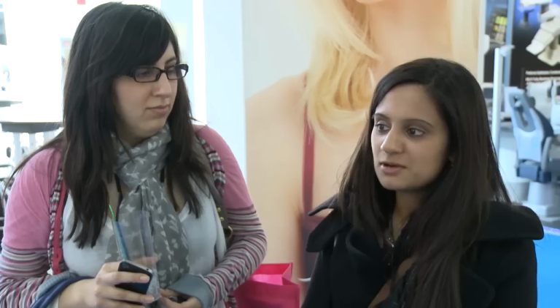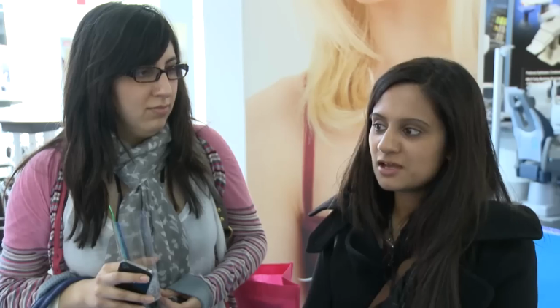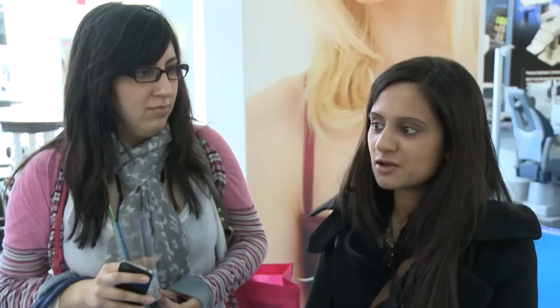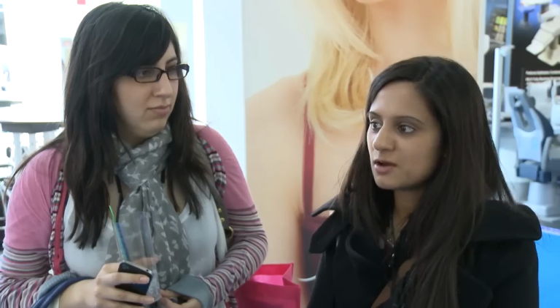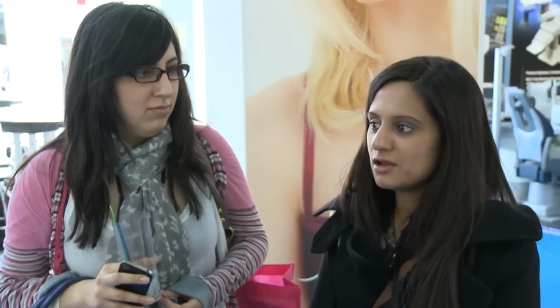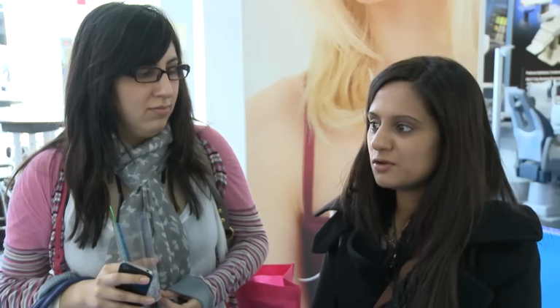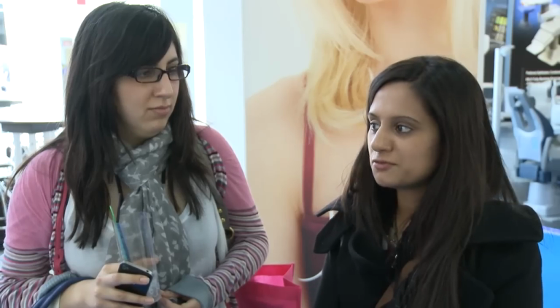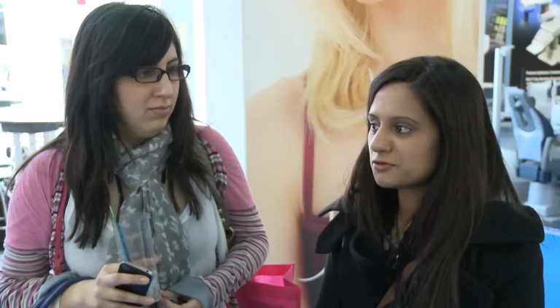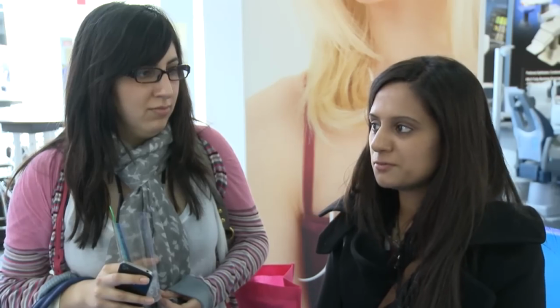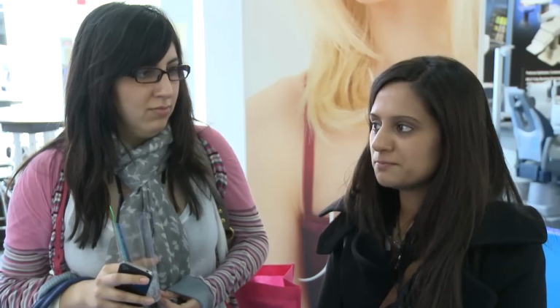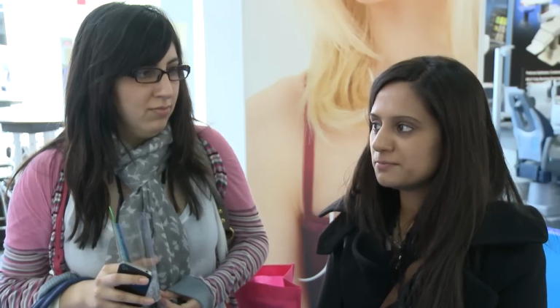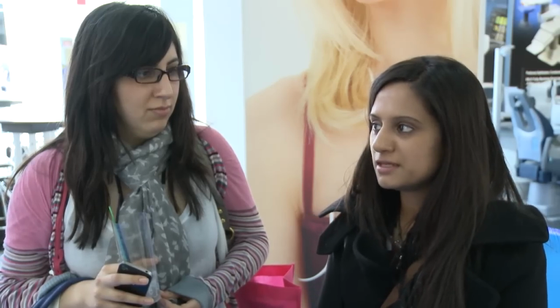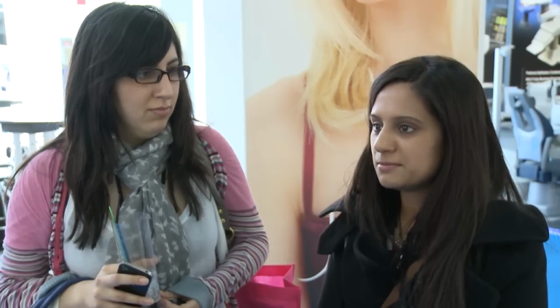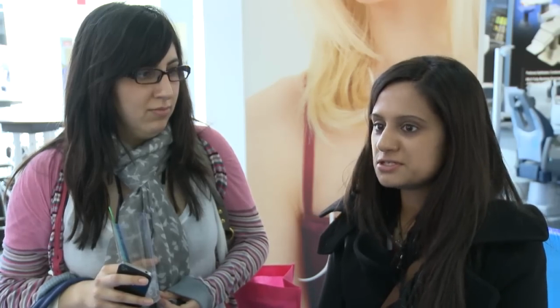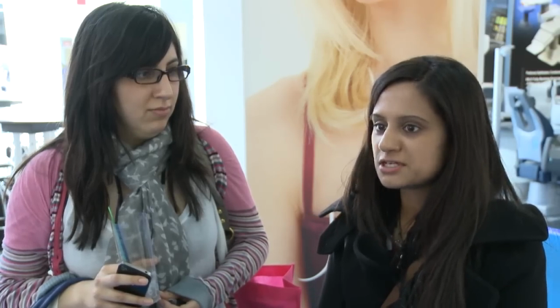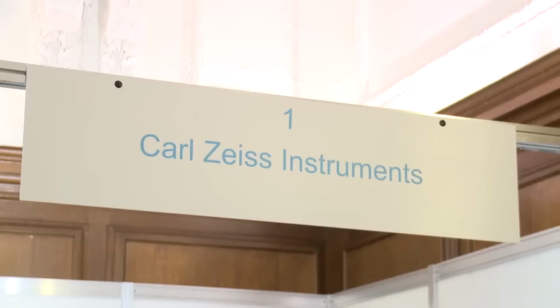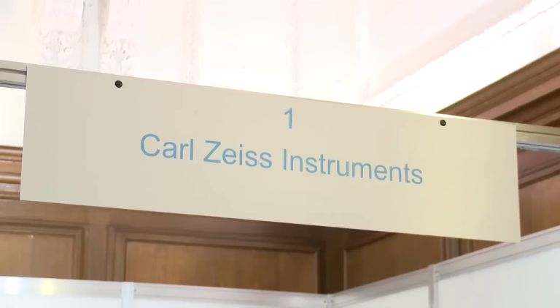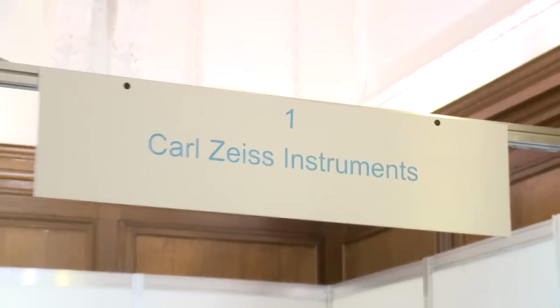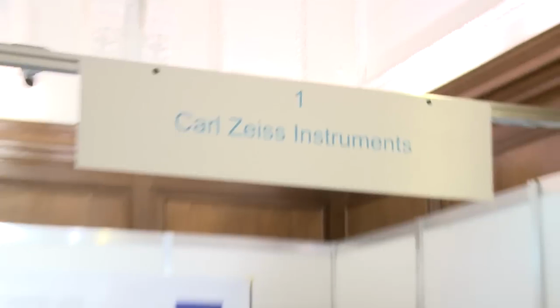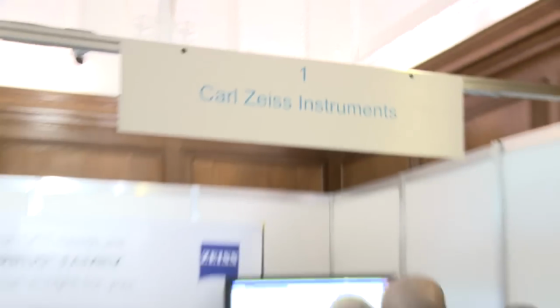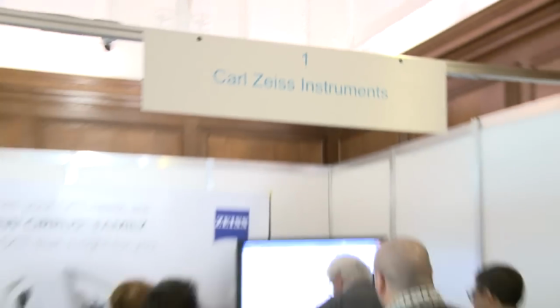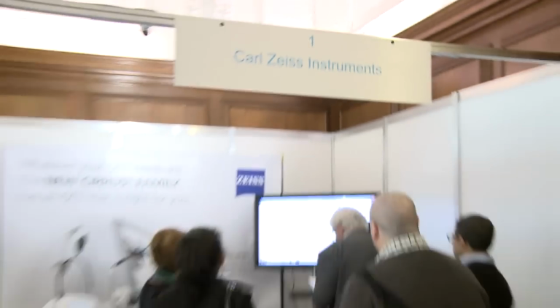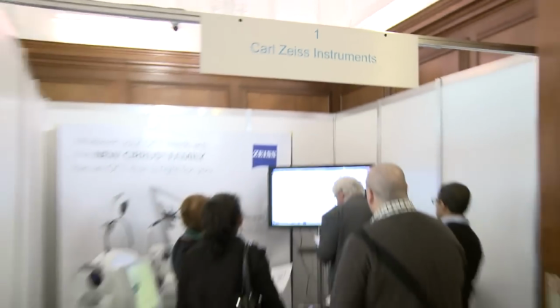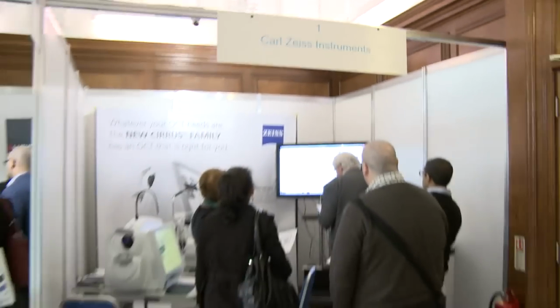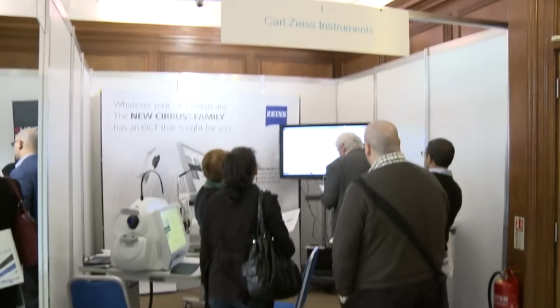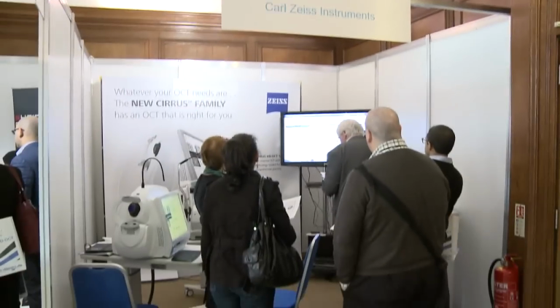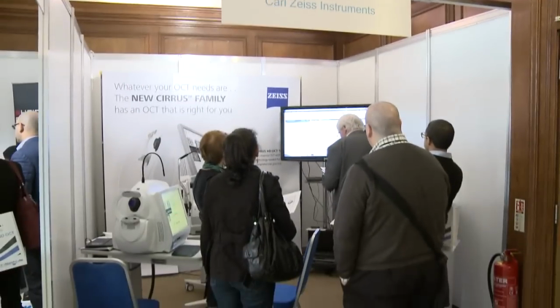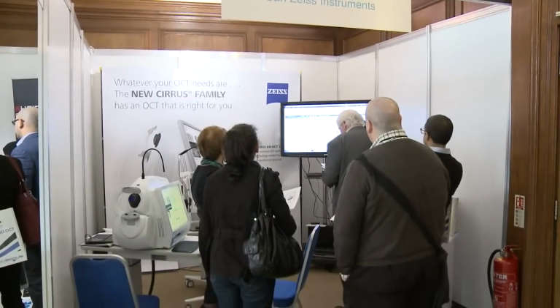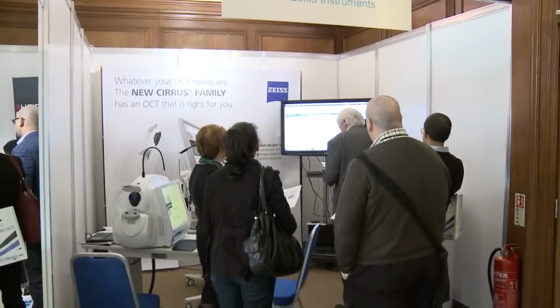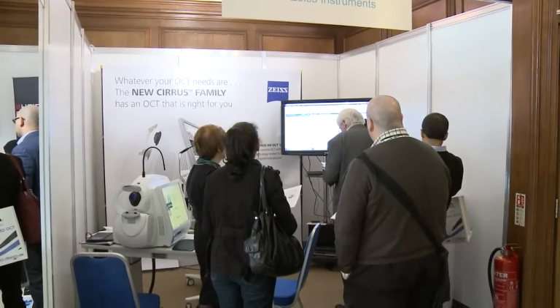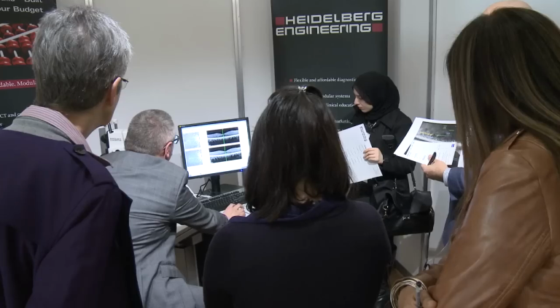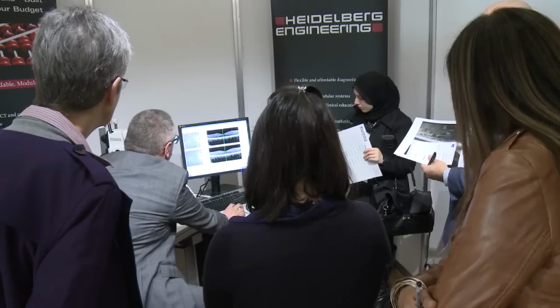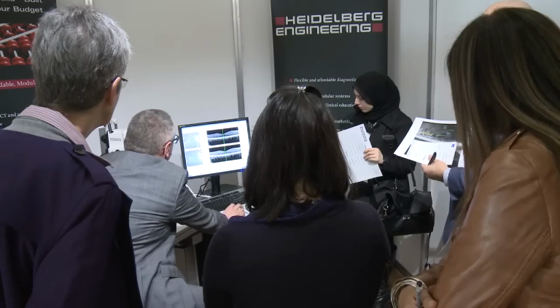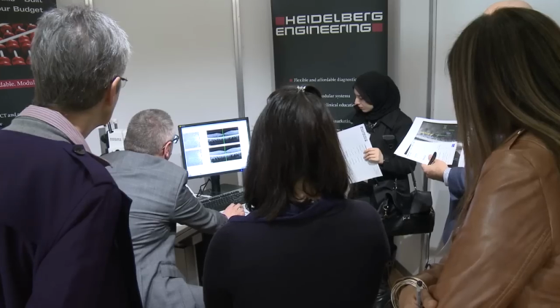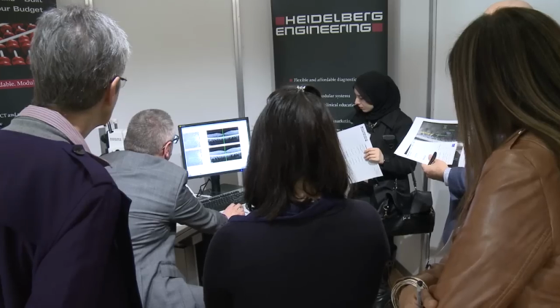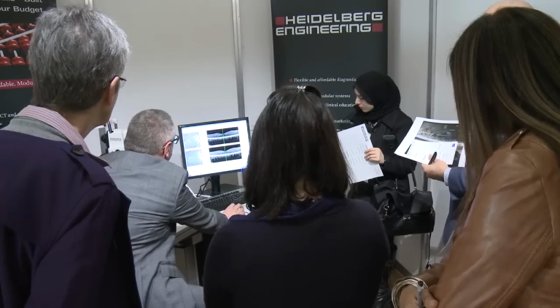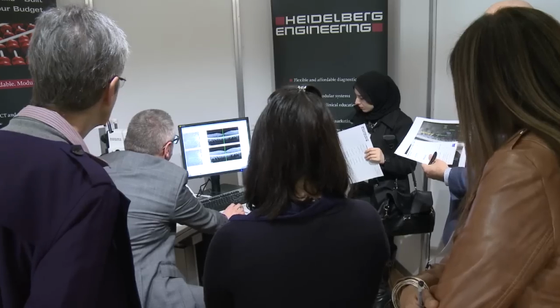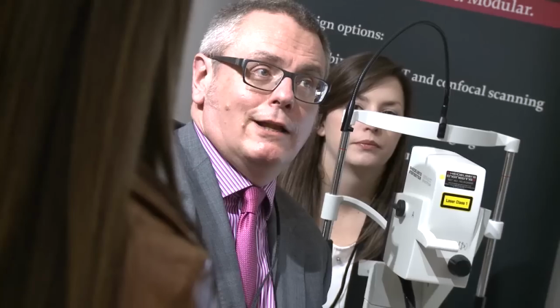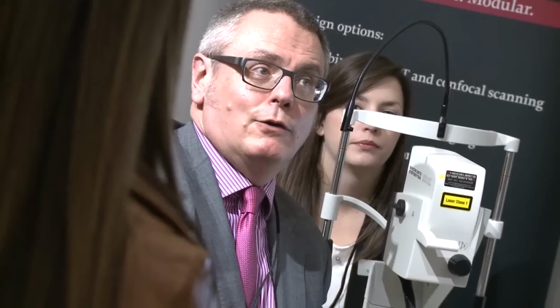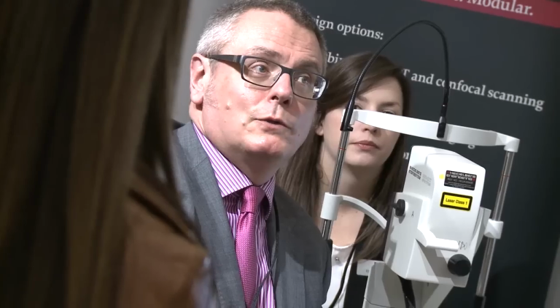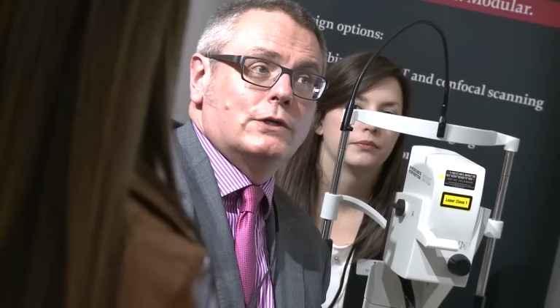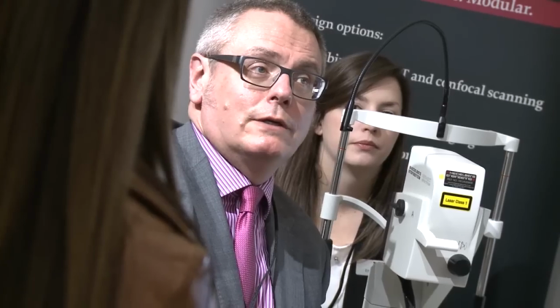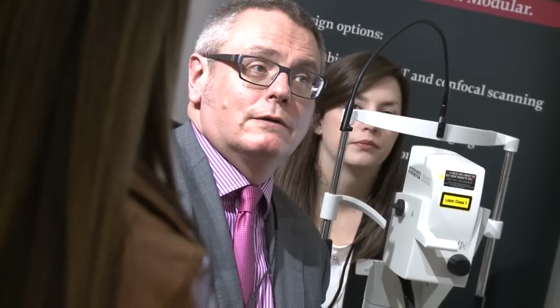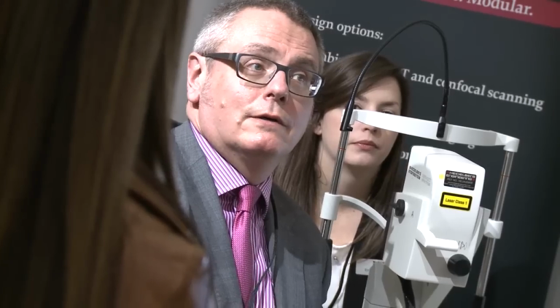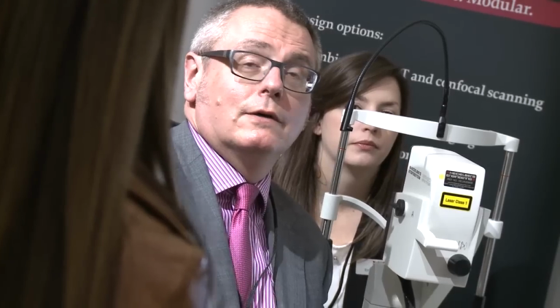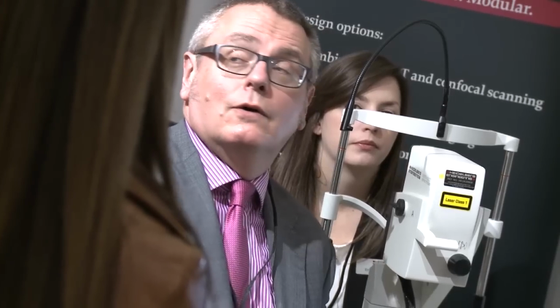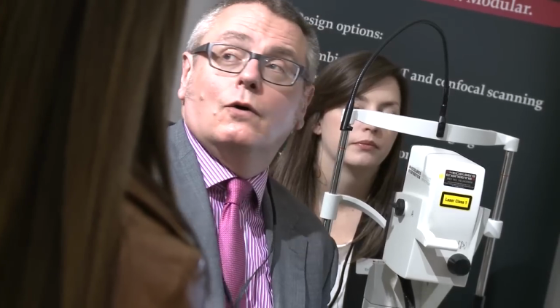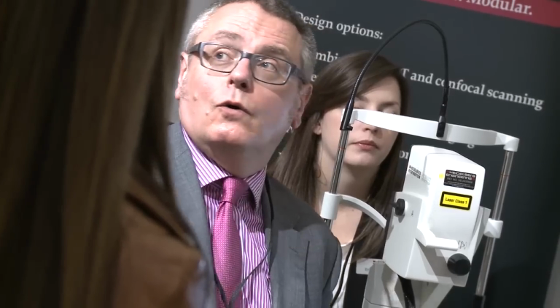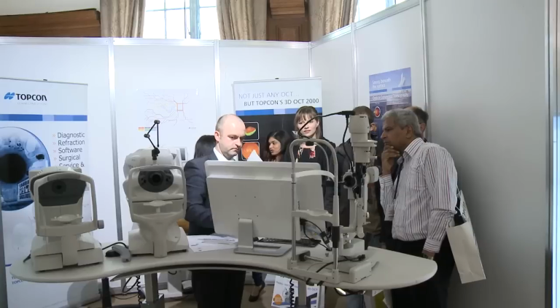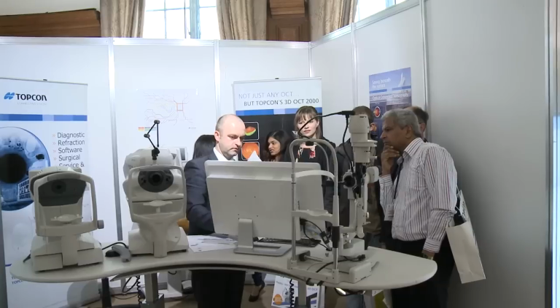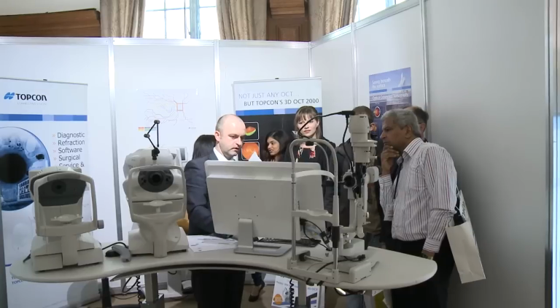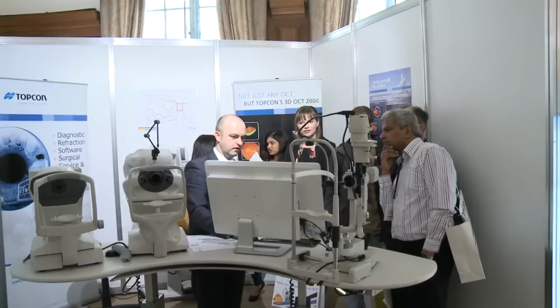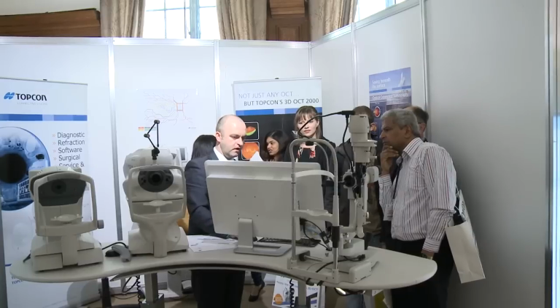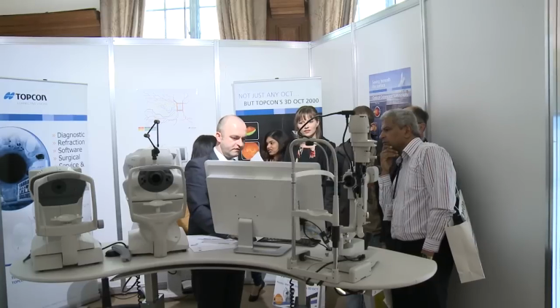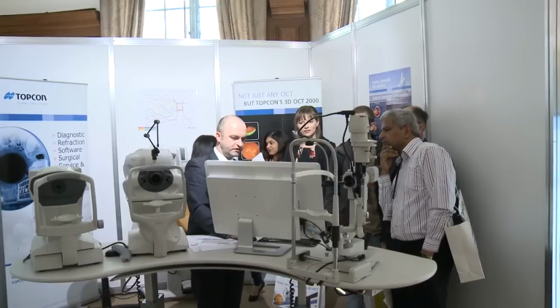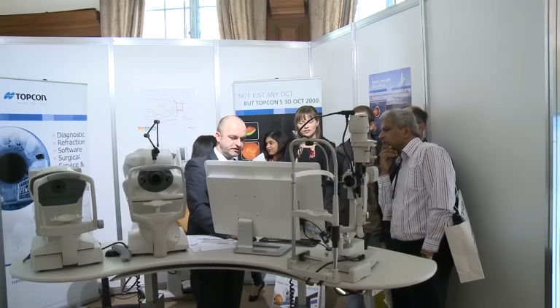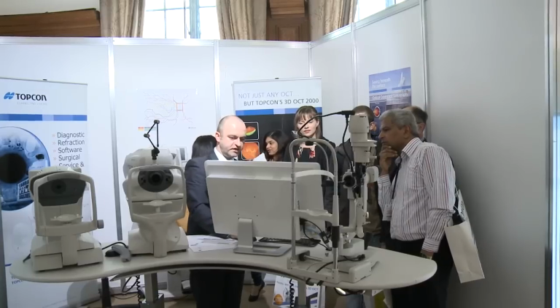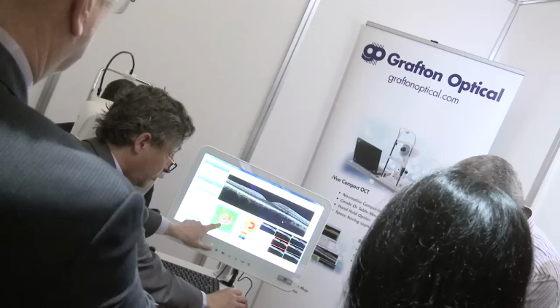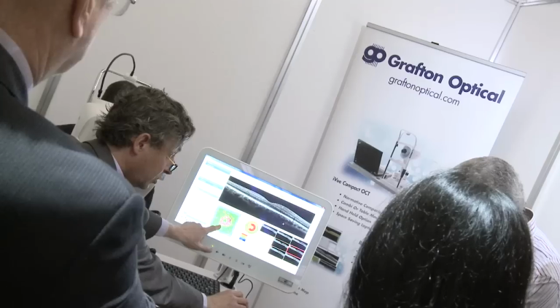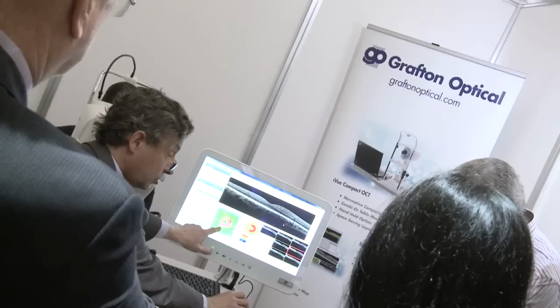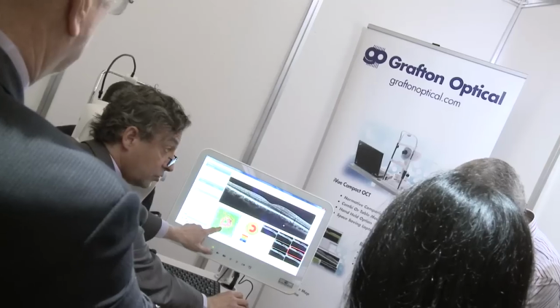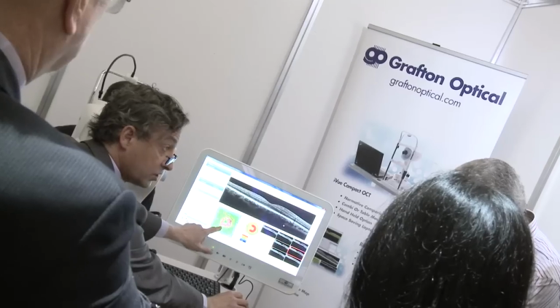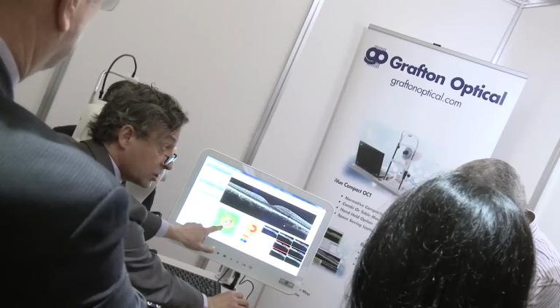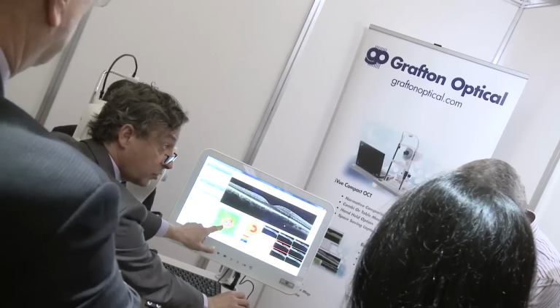We learned quite a lot from the imaging stations and all the different manufacturers, and how else we could assess the eyes.